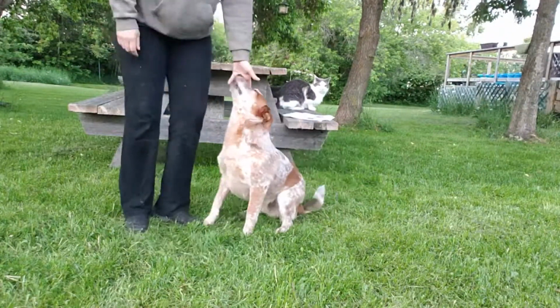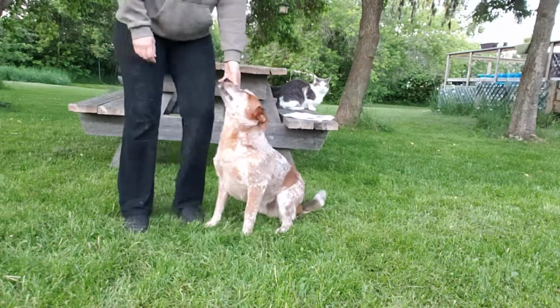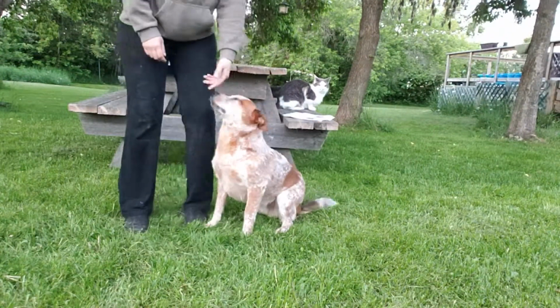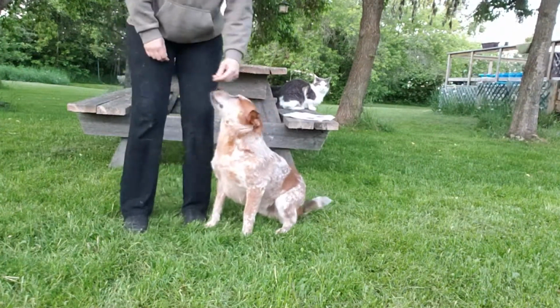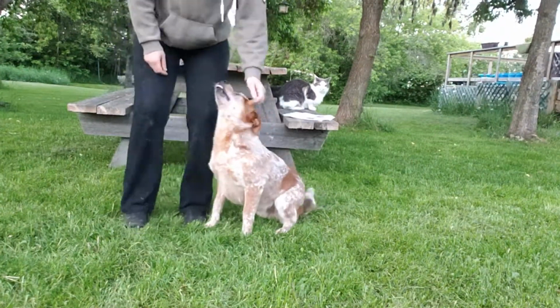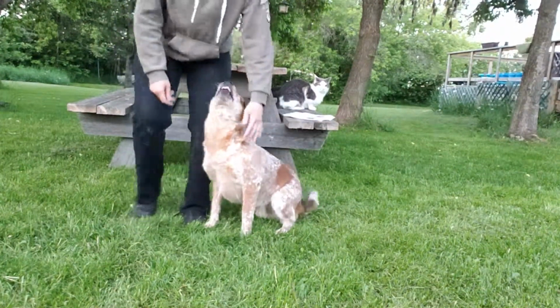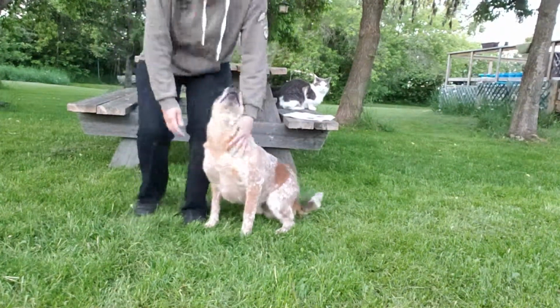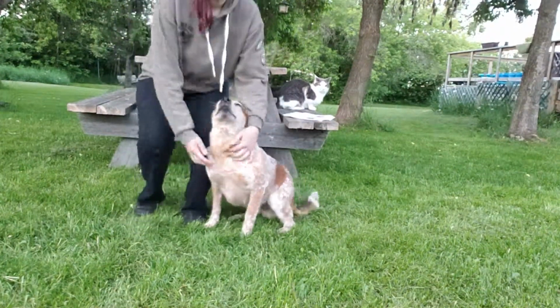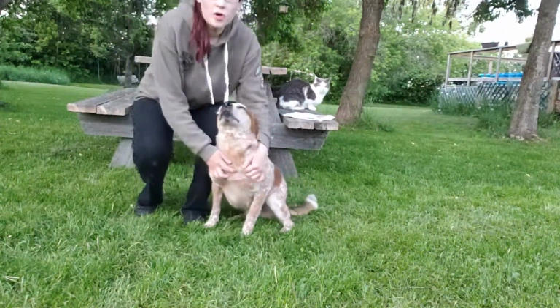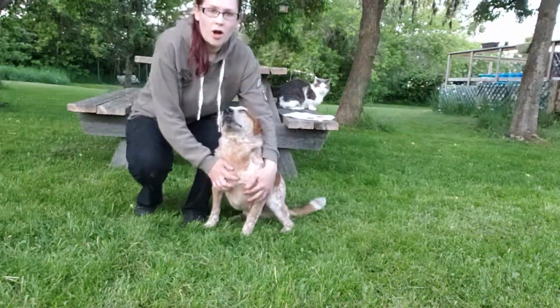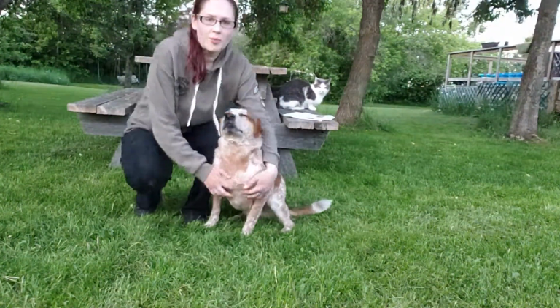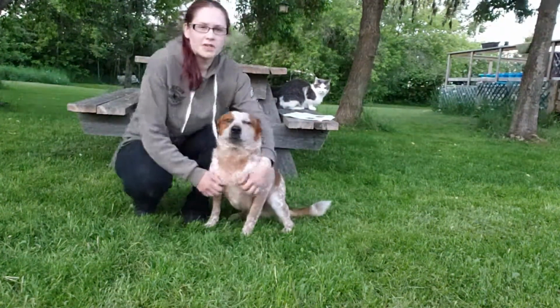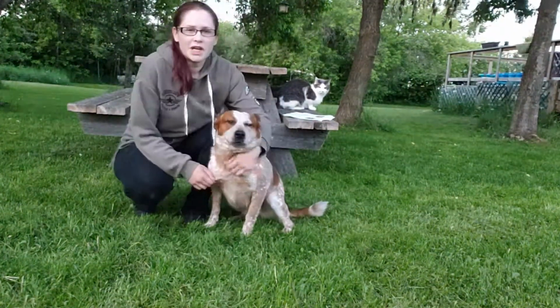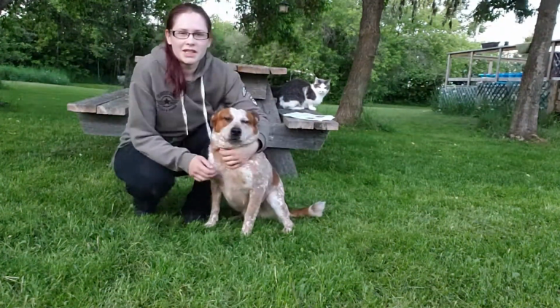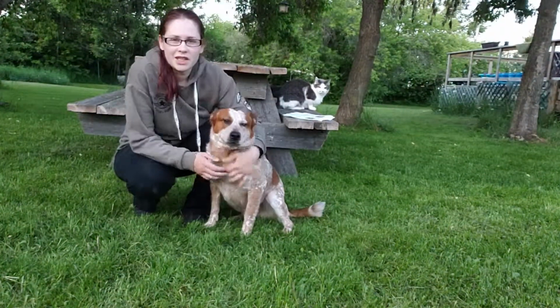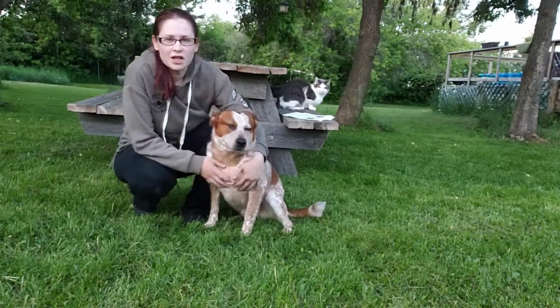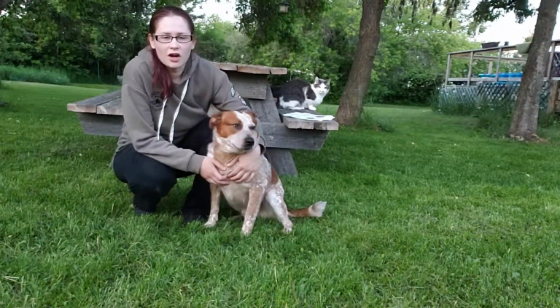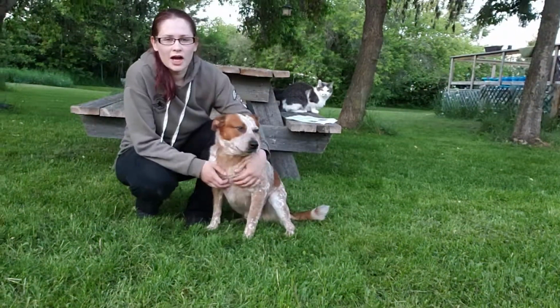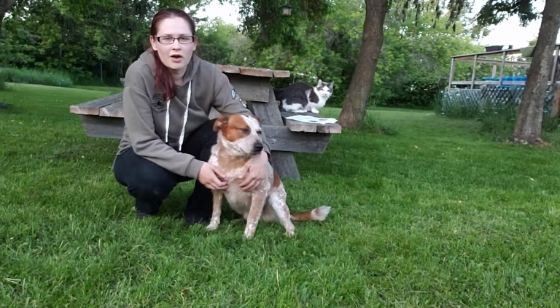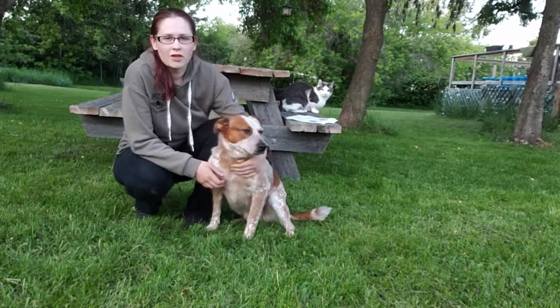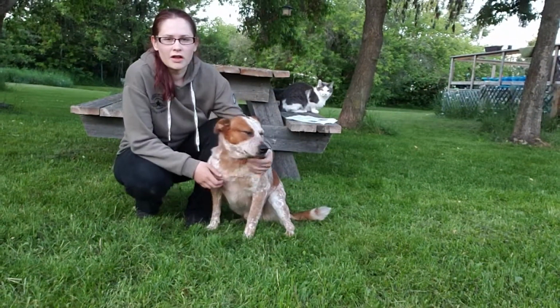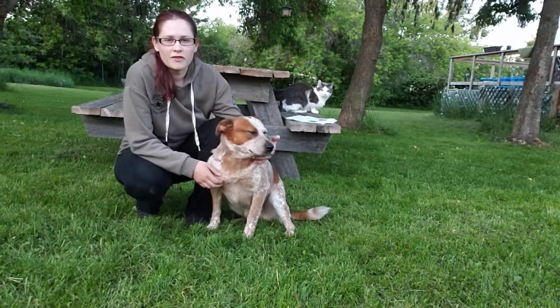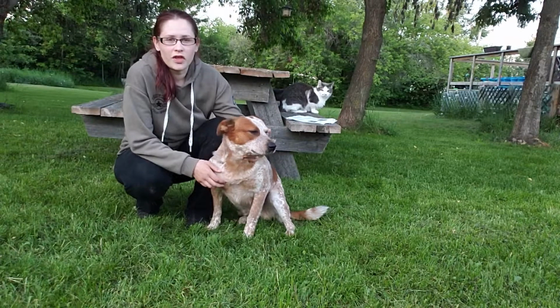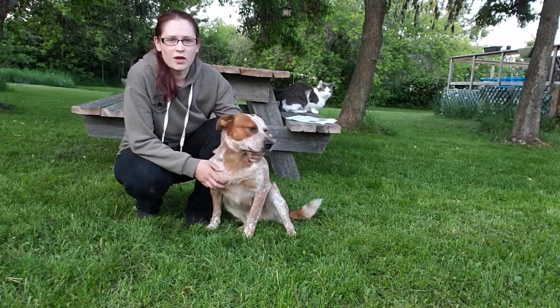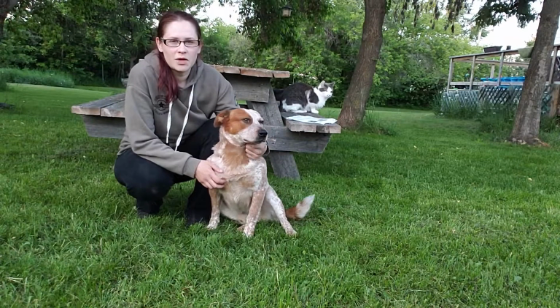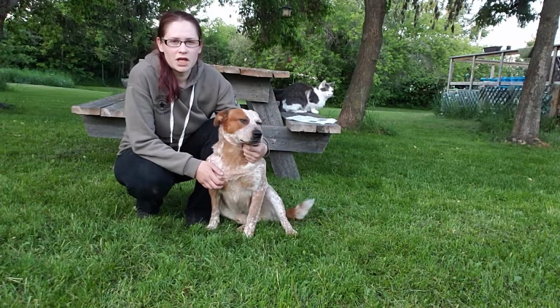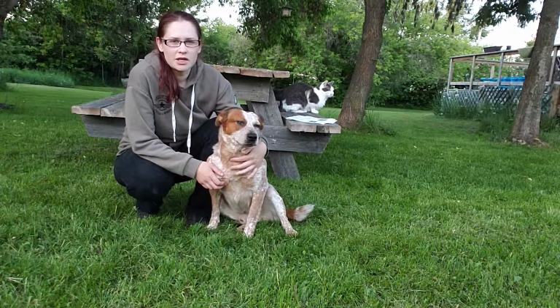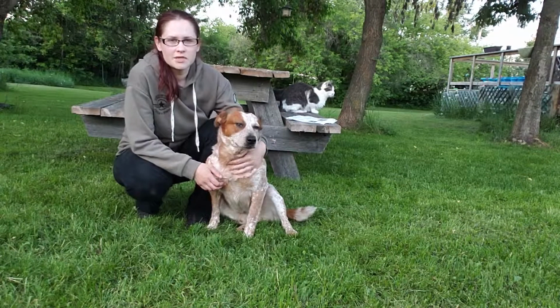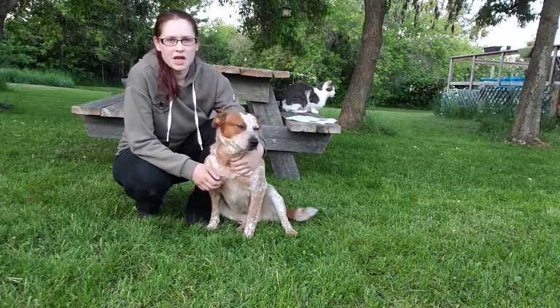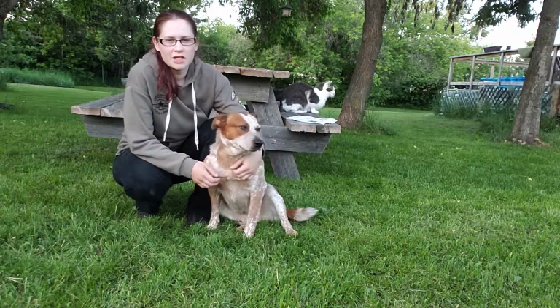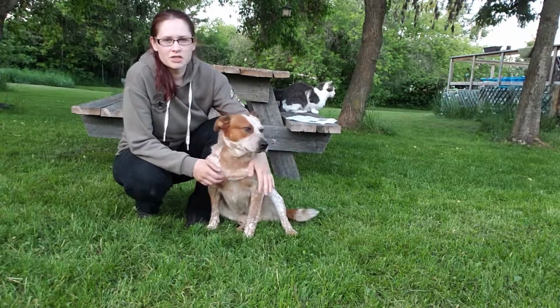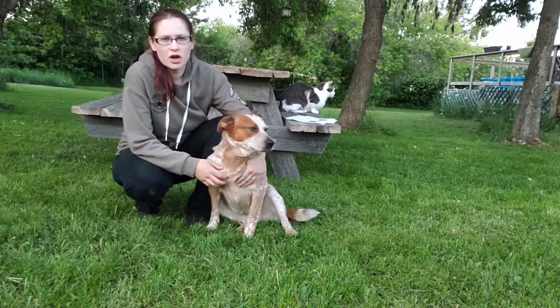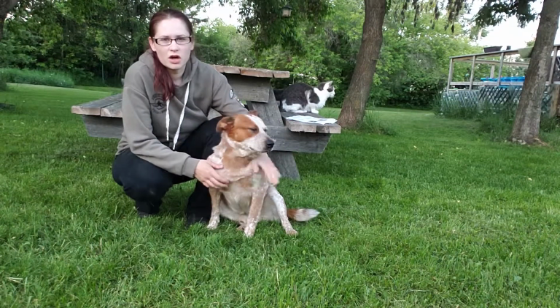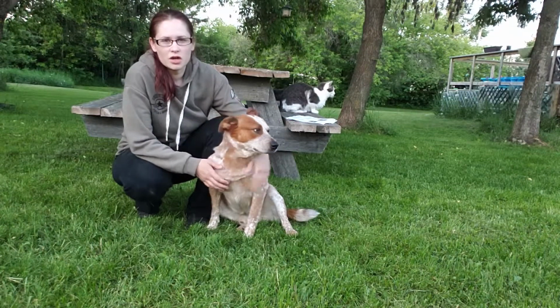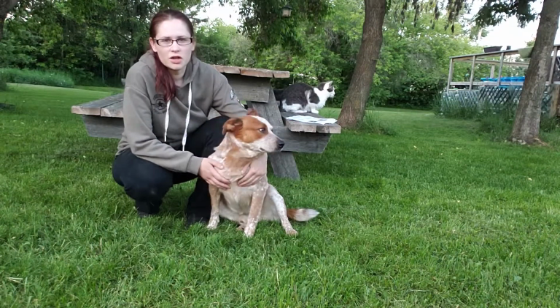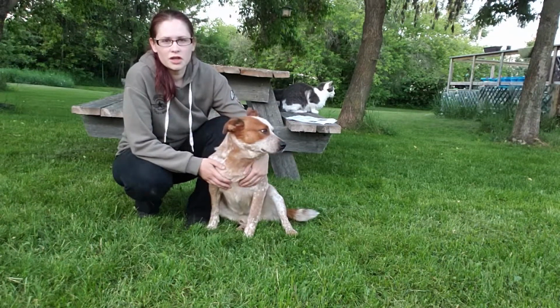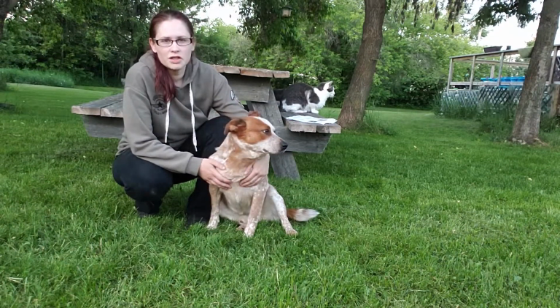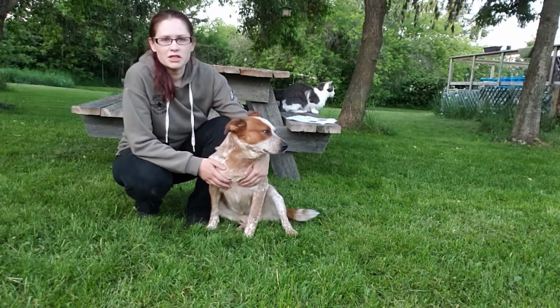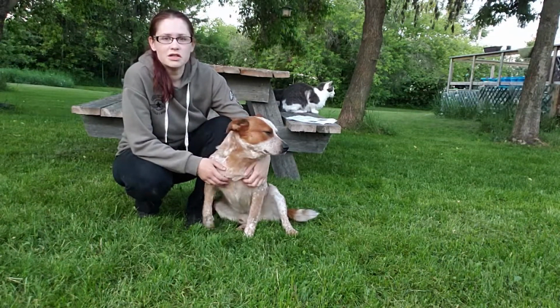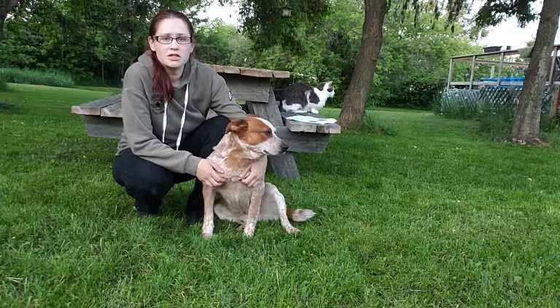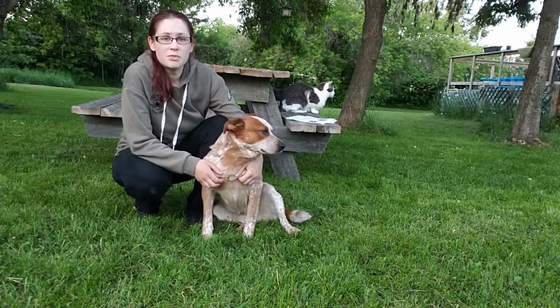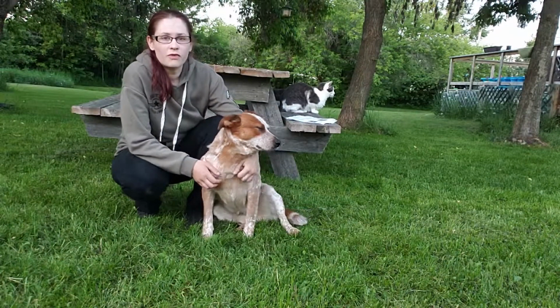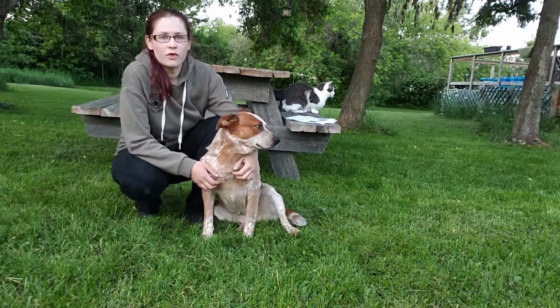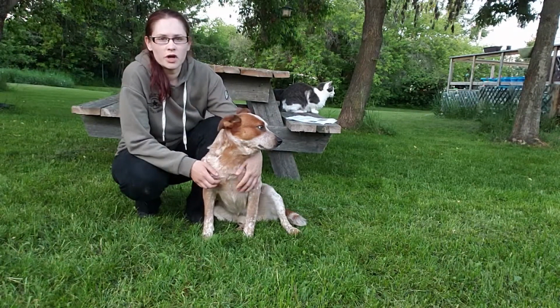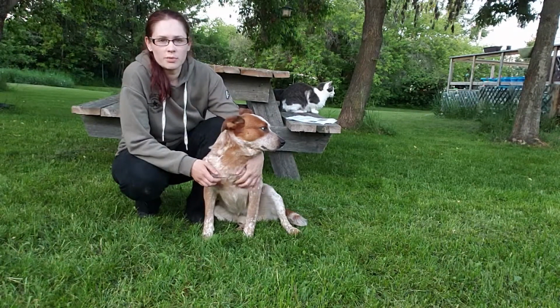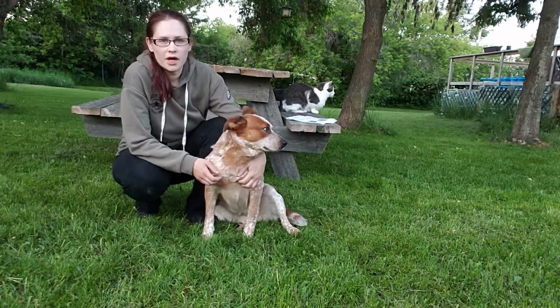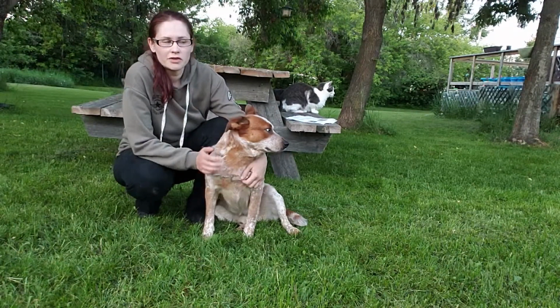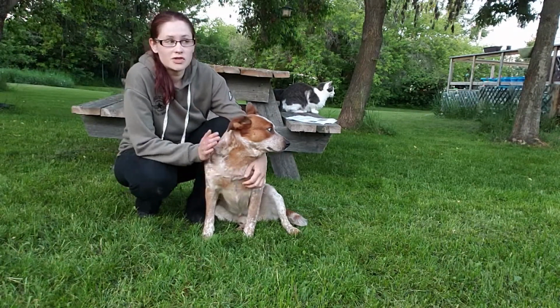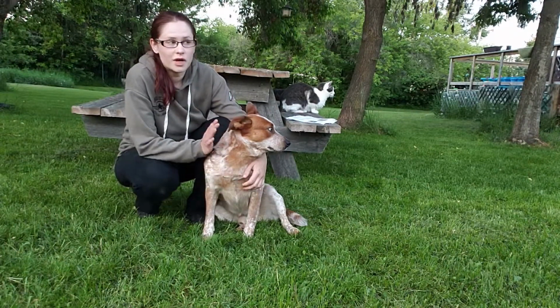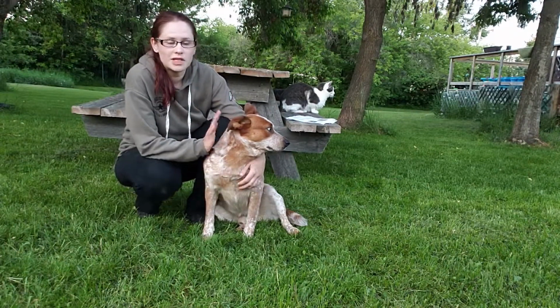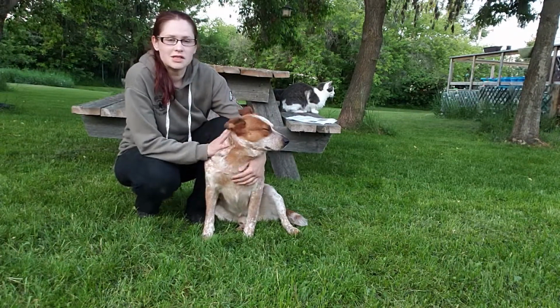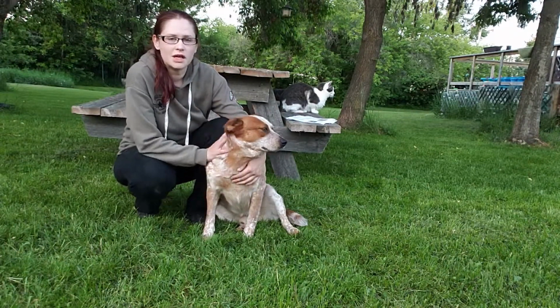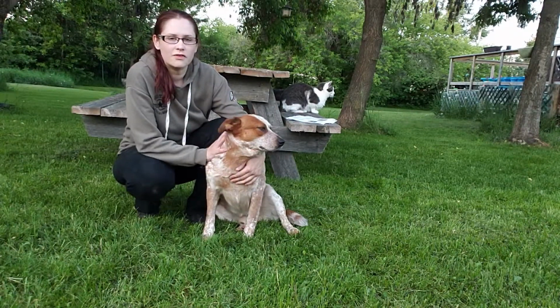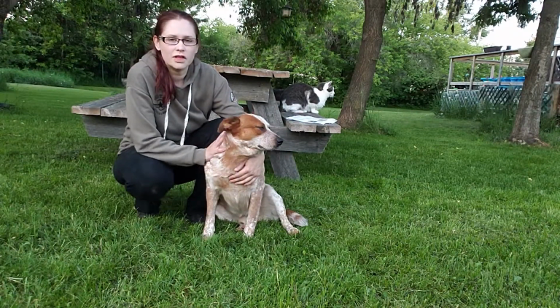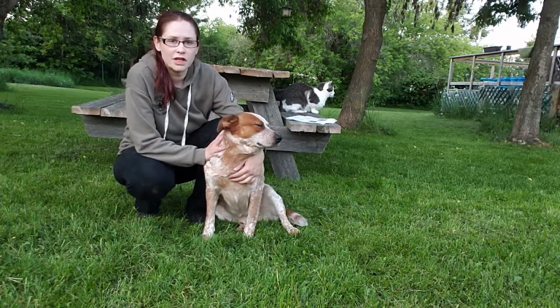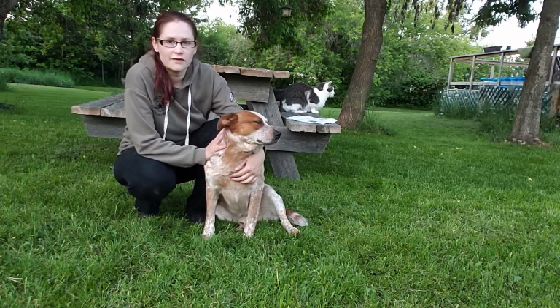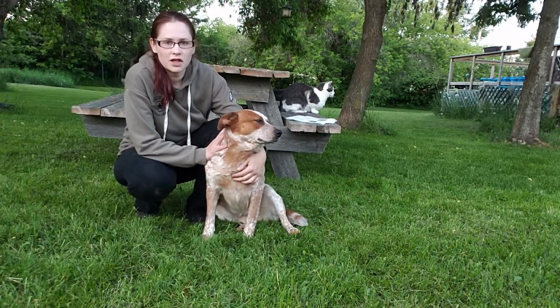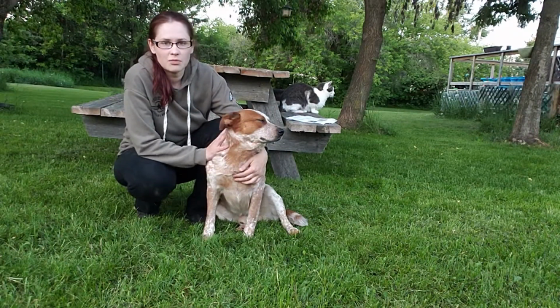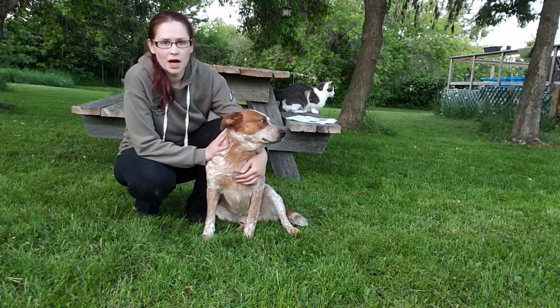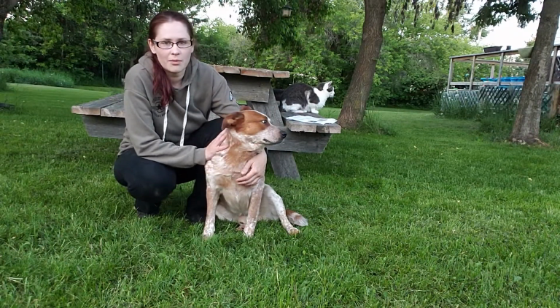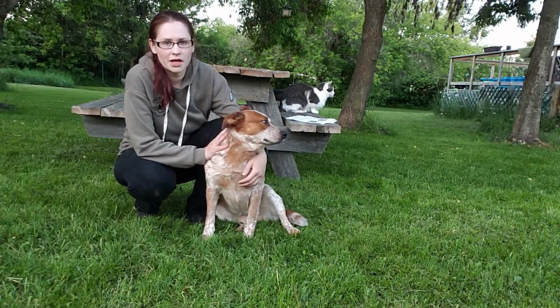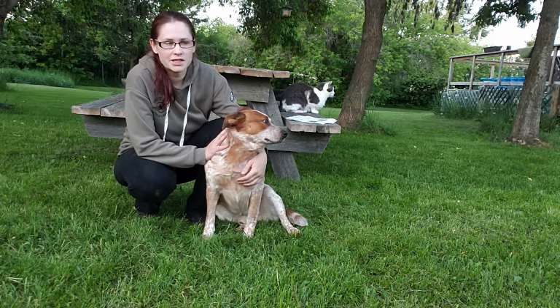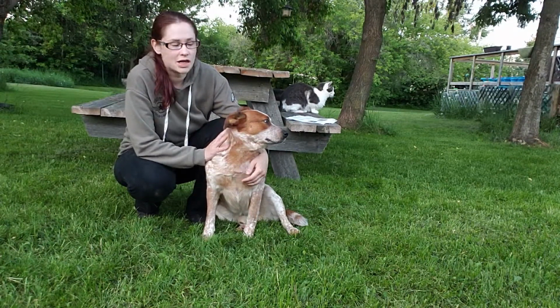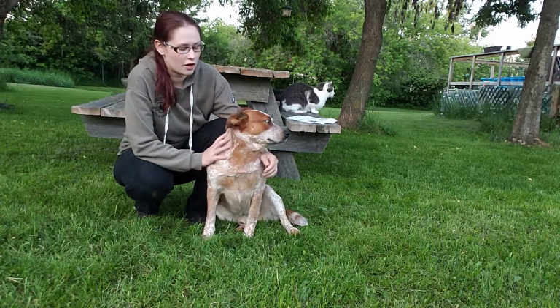I'm going to show you the proper technique on how to lift a medium-sized dog. Hercules here is about 40 pounds, so I can safely lift him by myself.